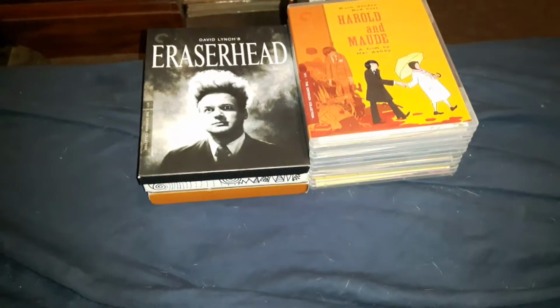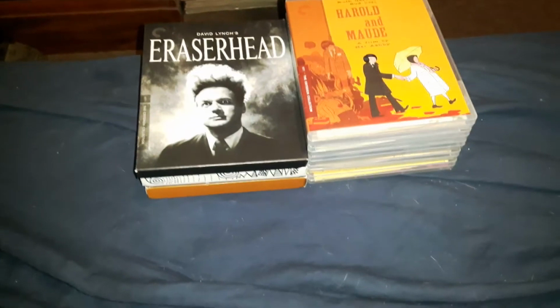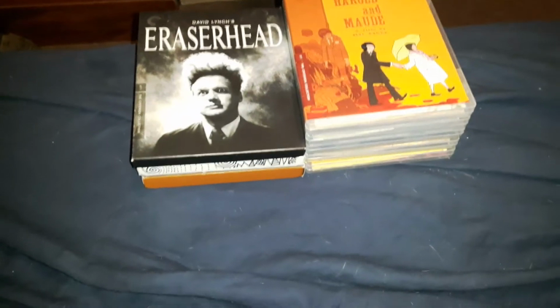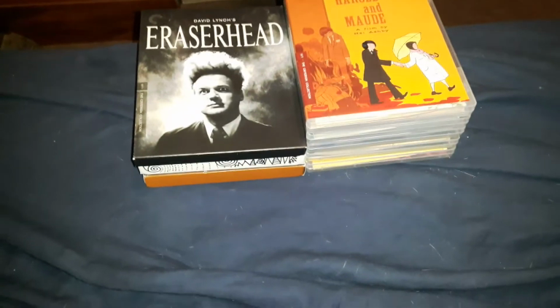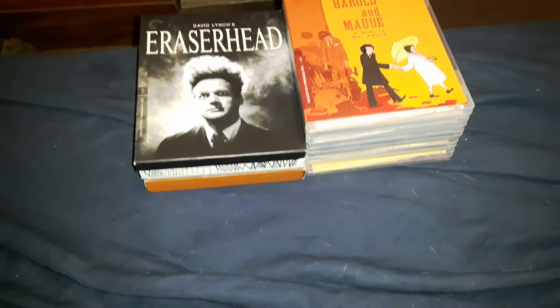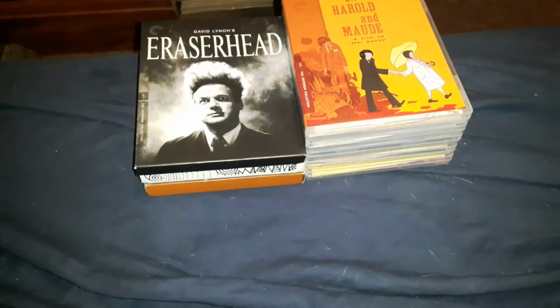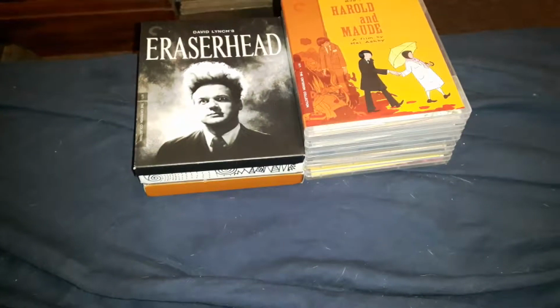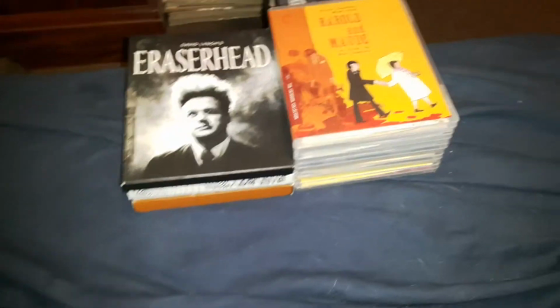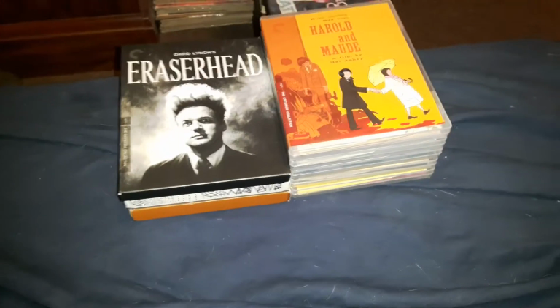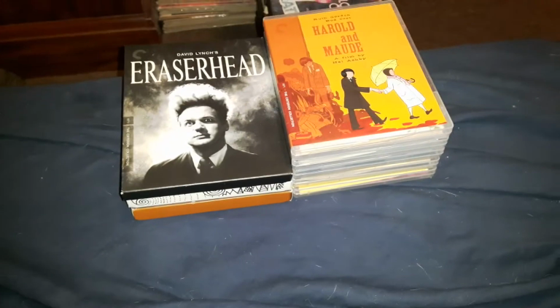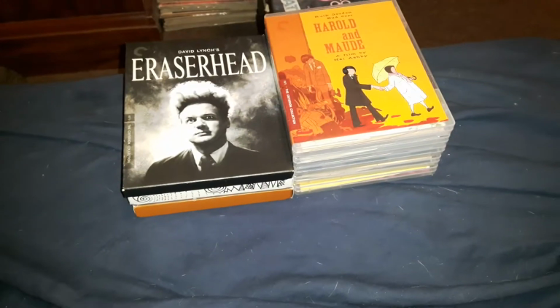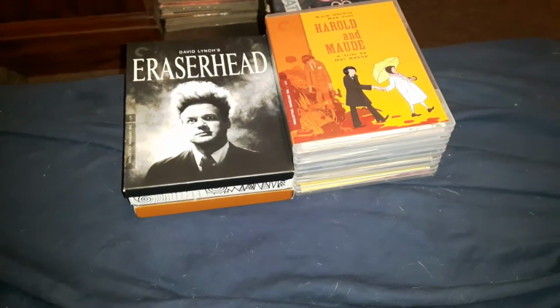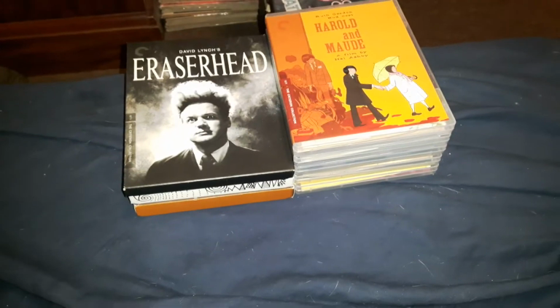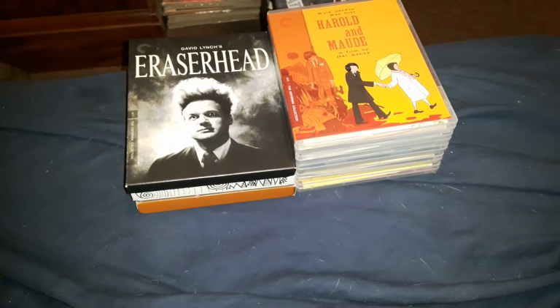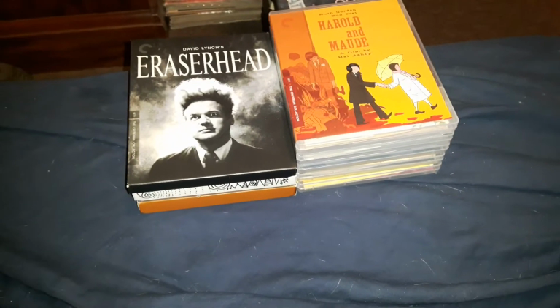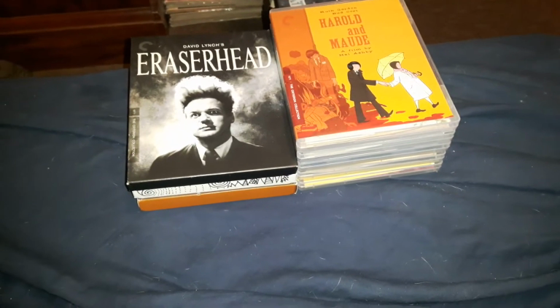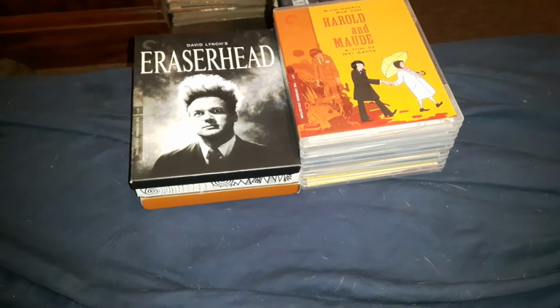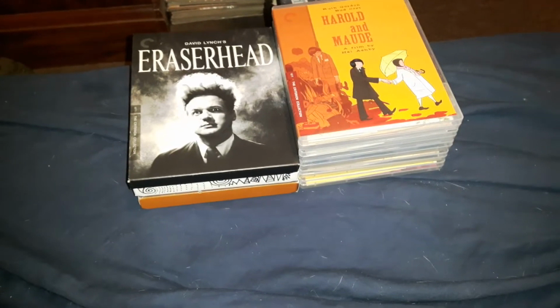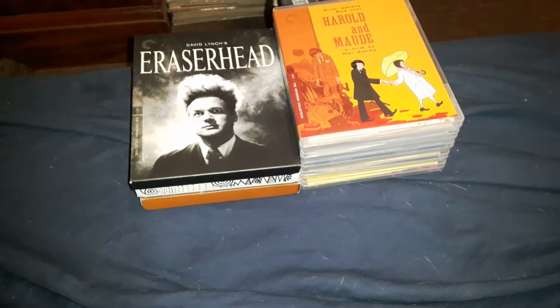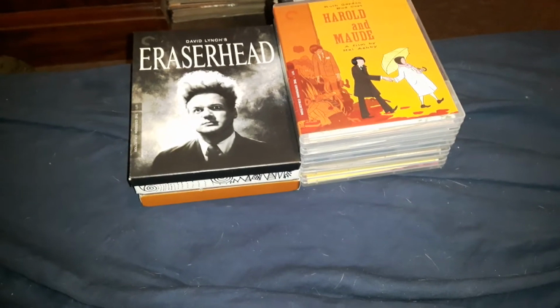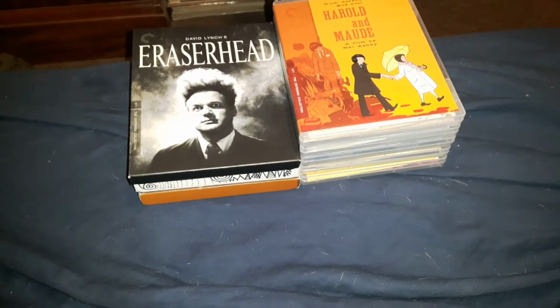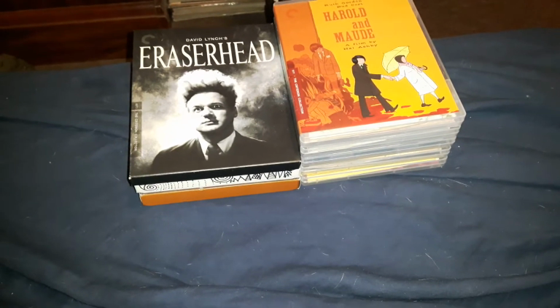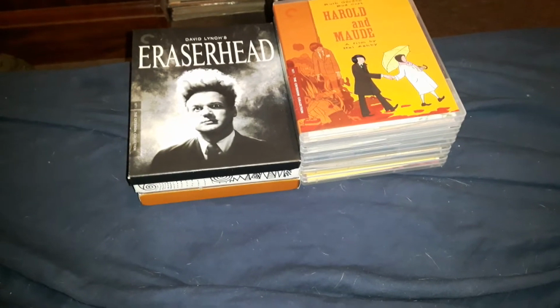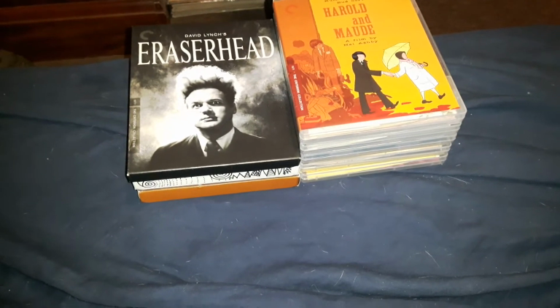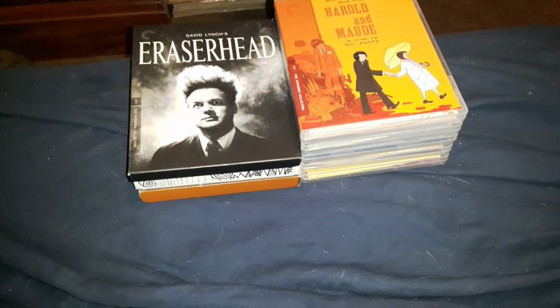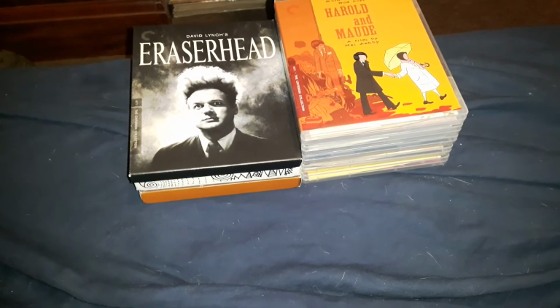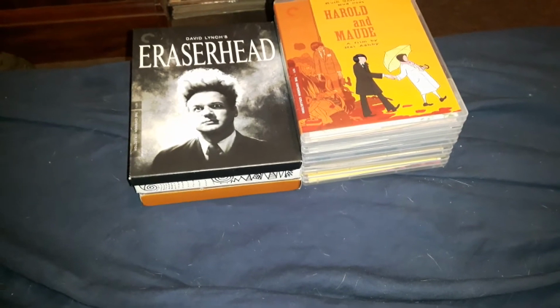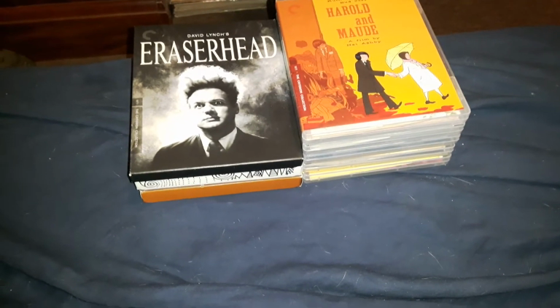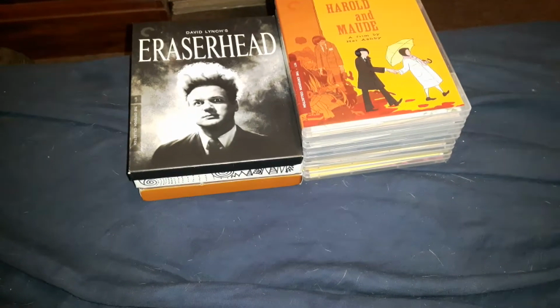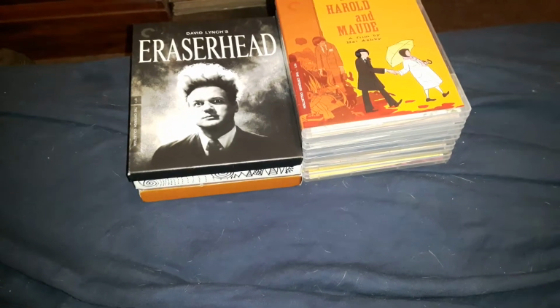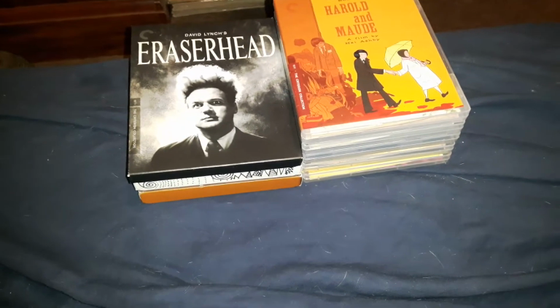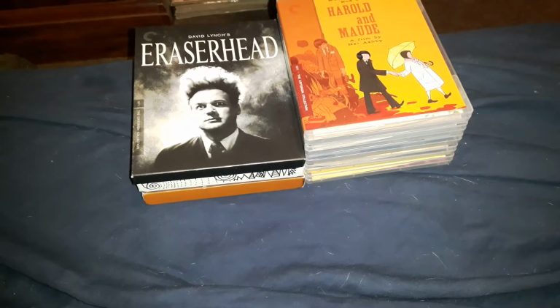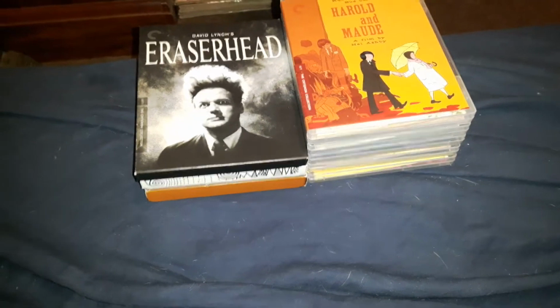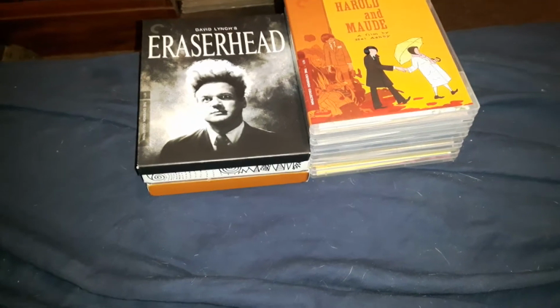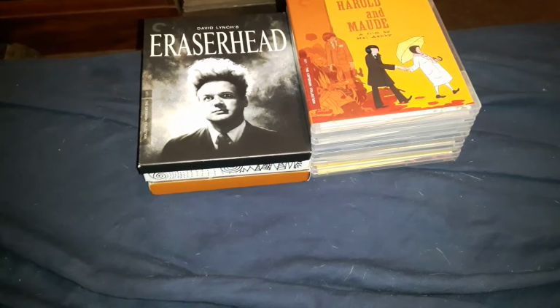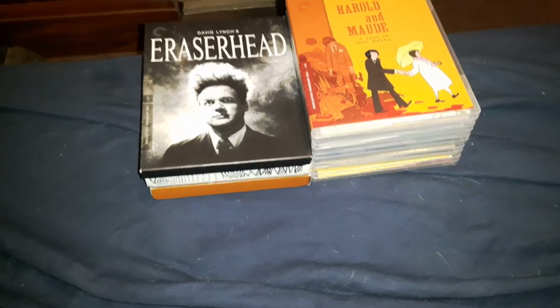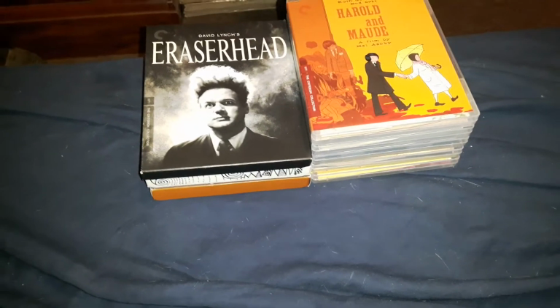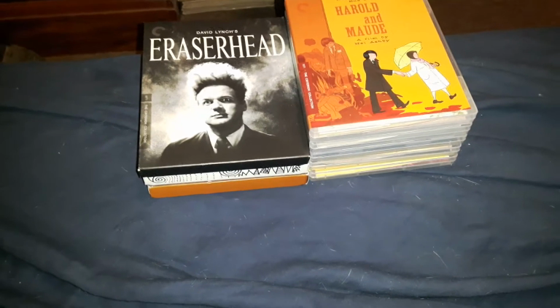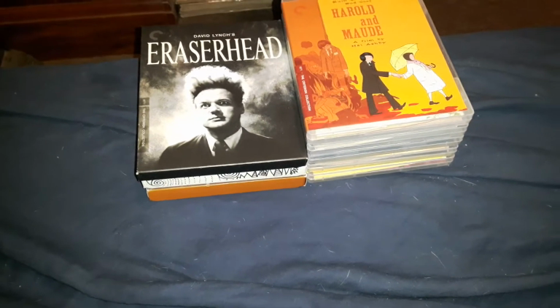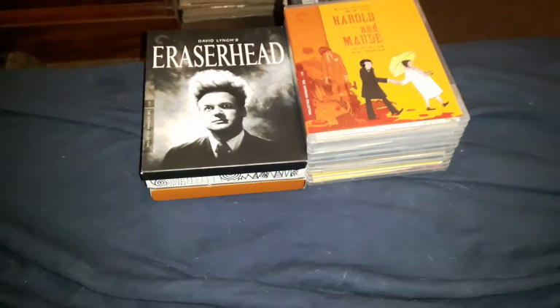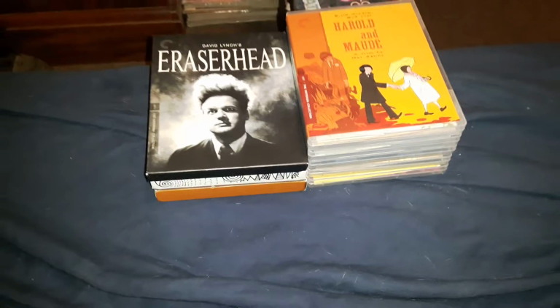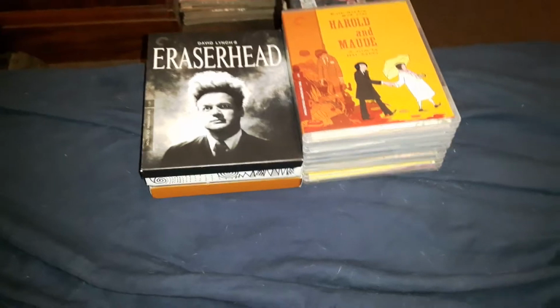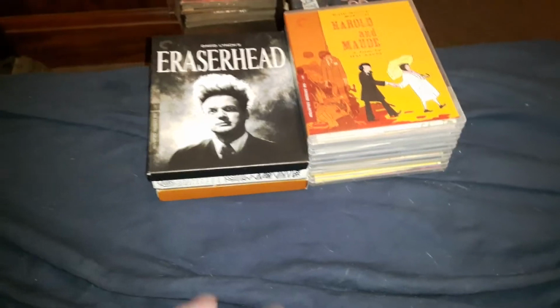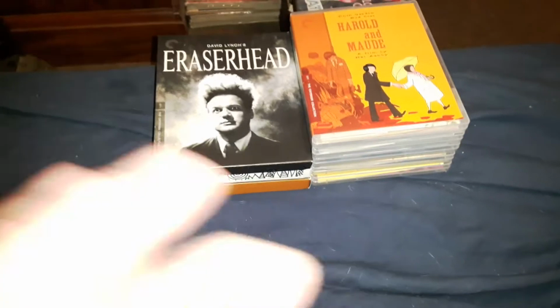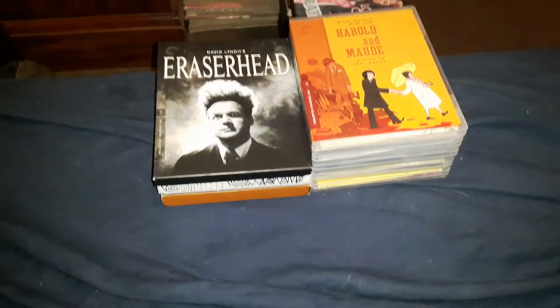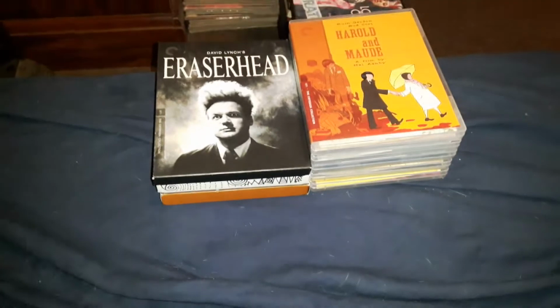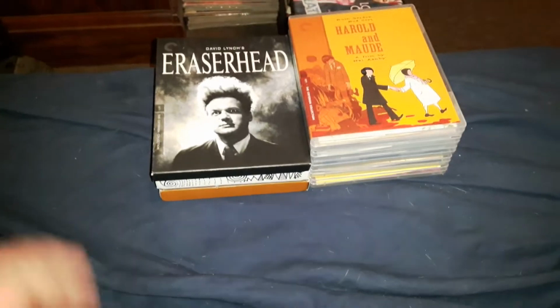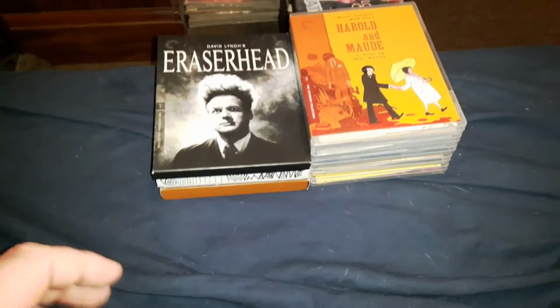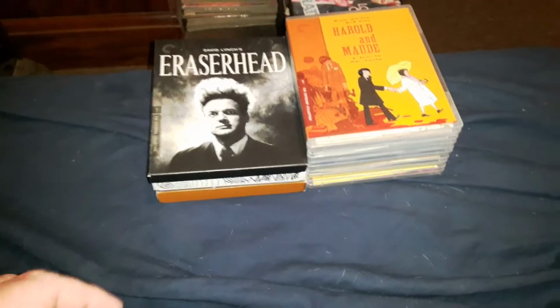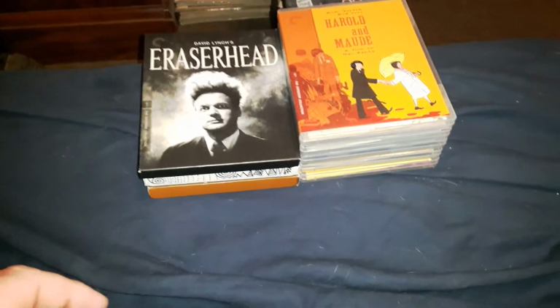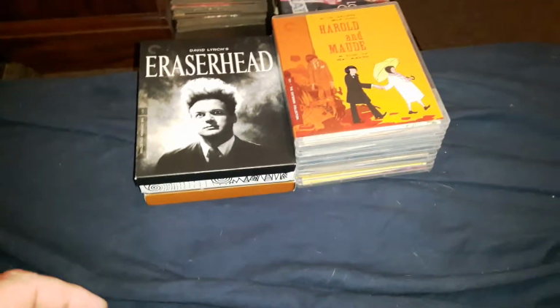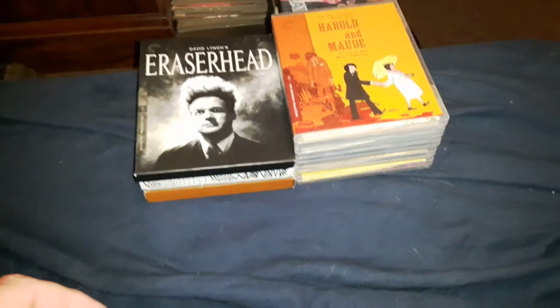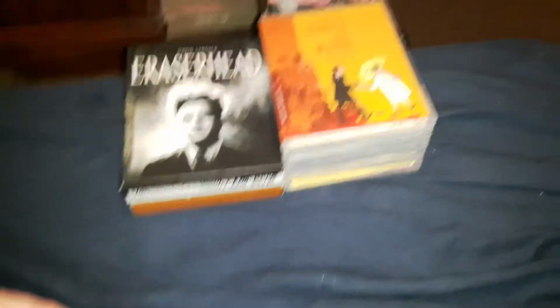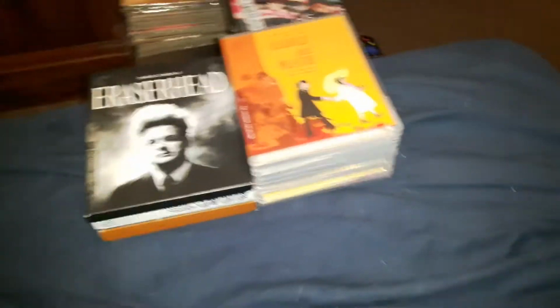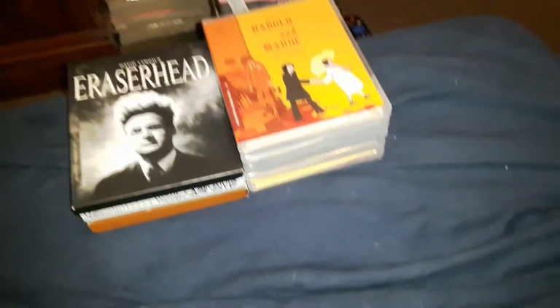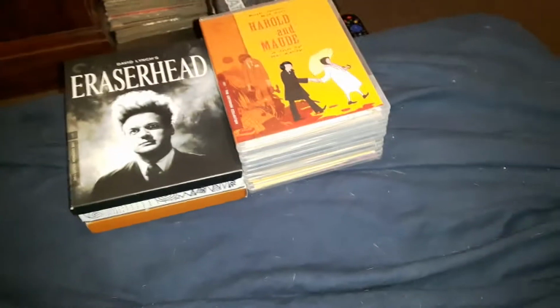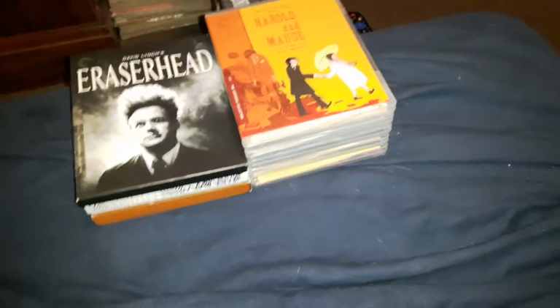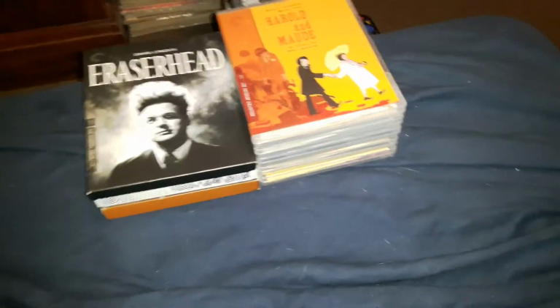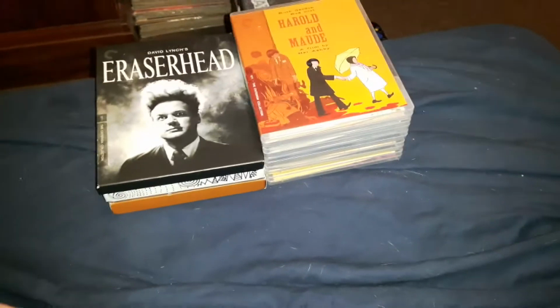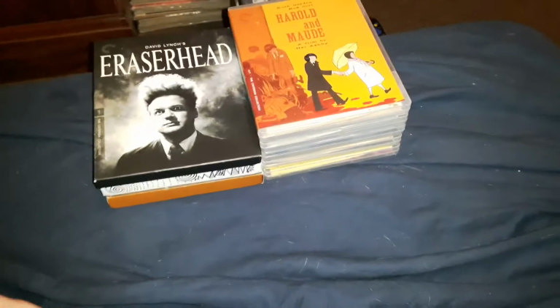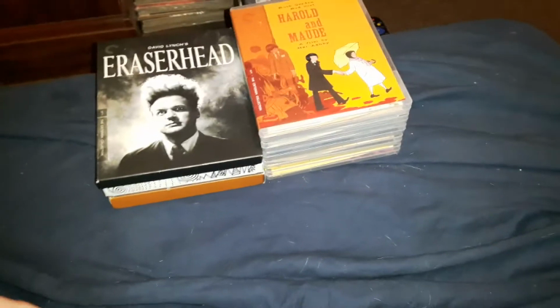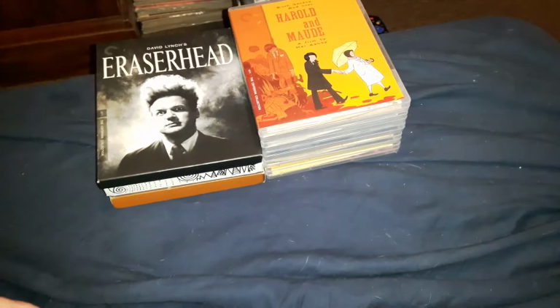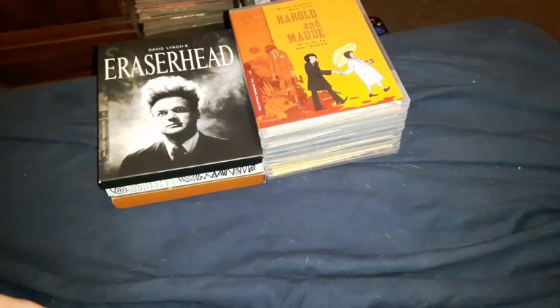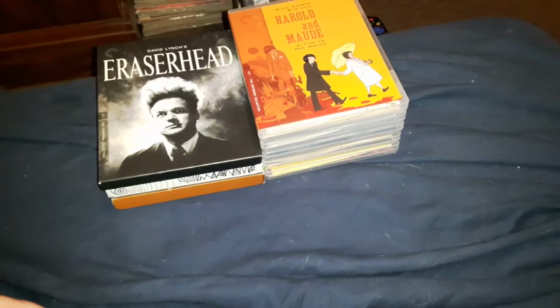Hey guys, Jim back again with another video. In today's video I'm going to show off my Criterions — all the Criterions out in my collection so far.